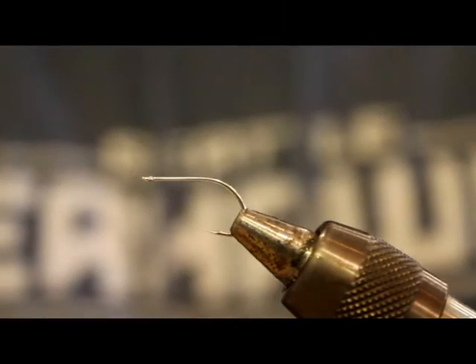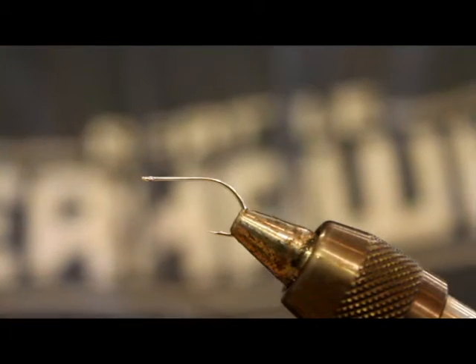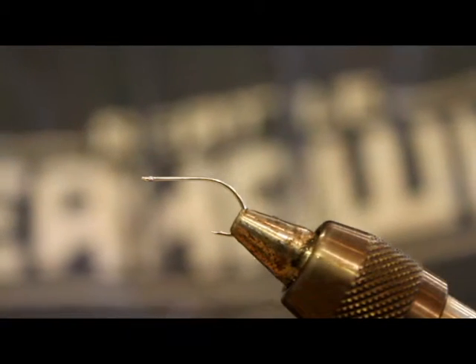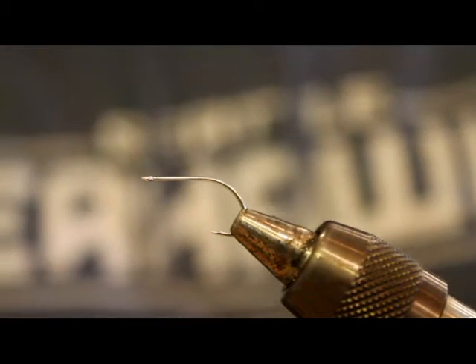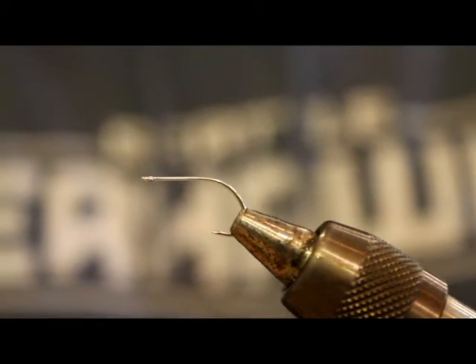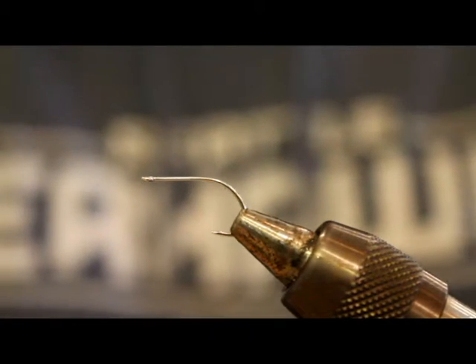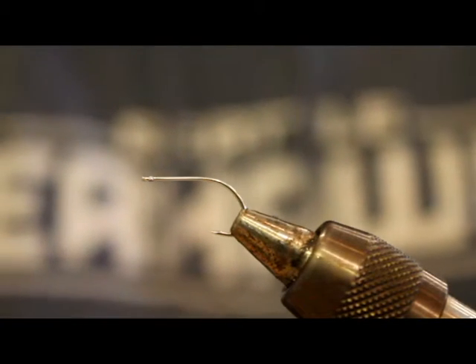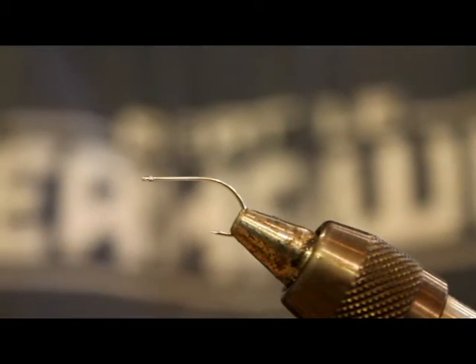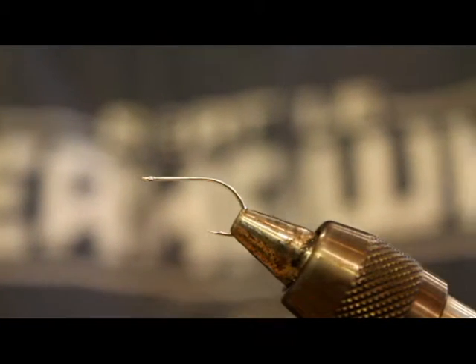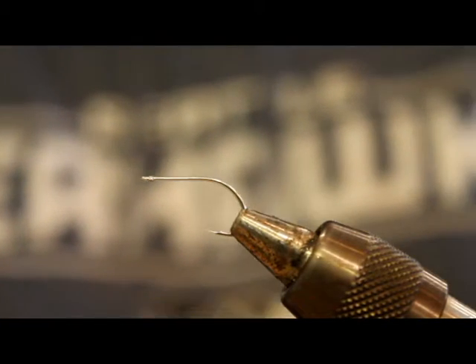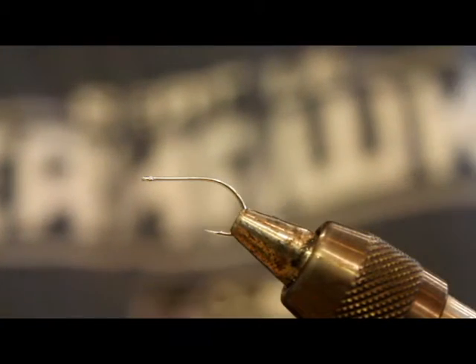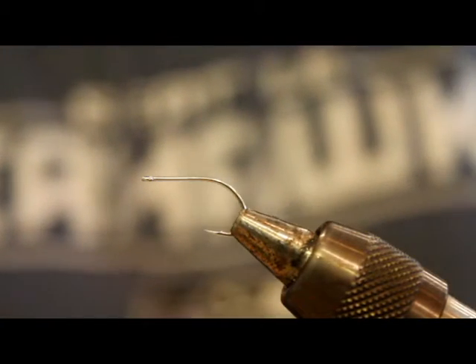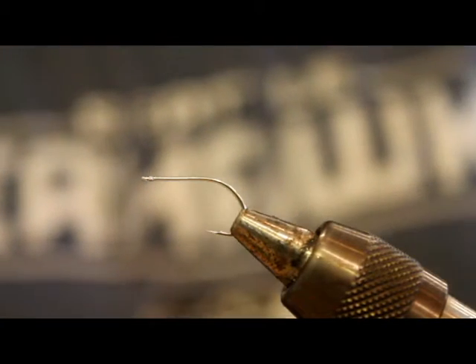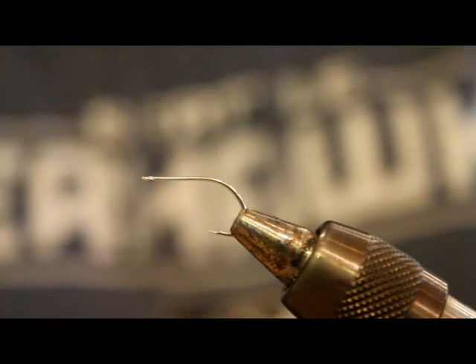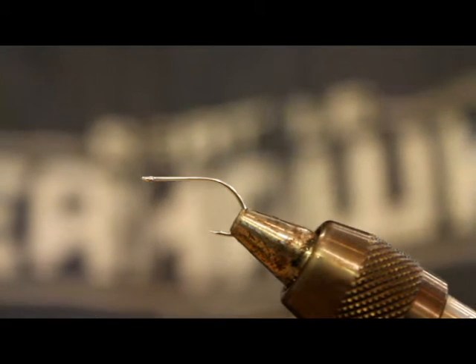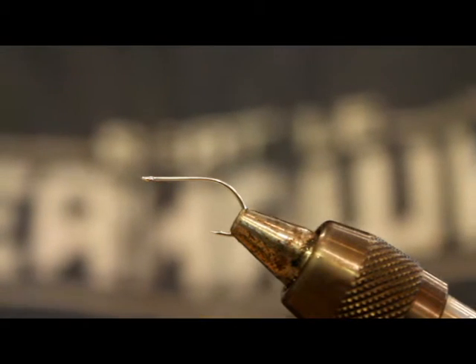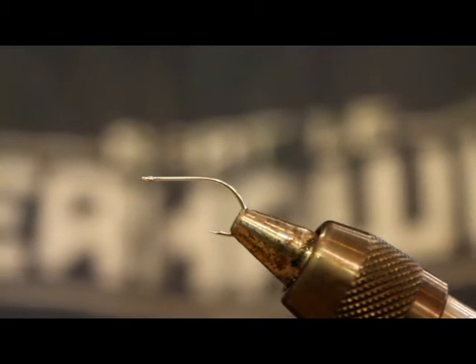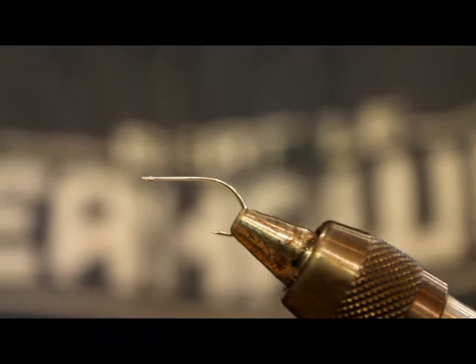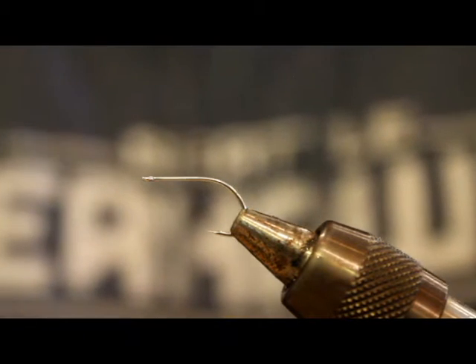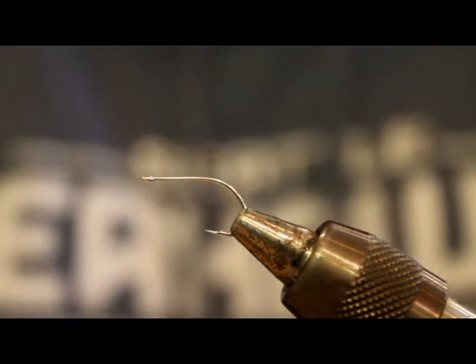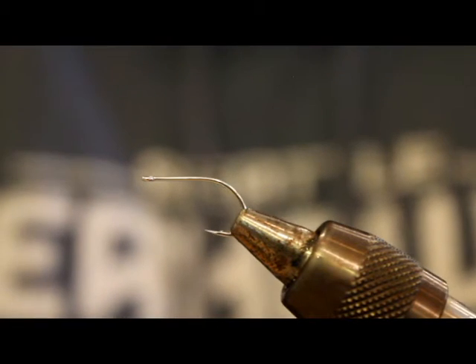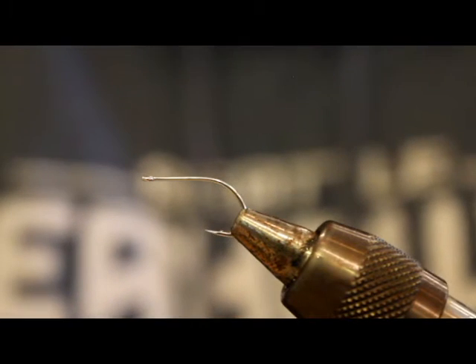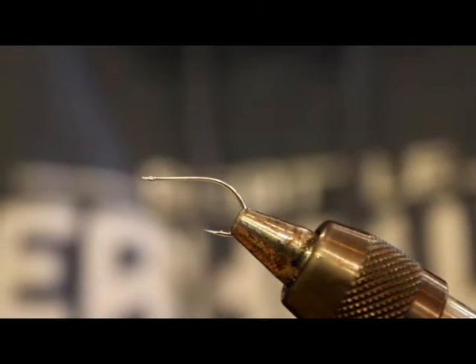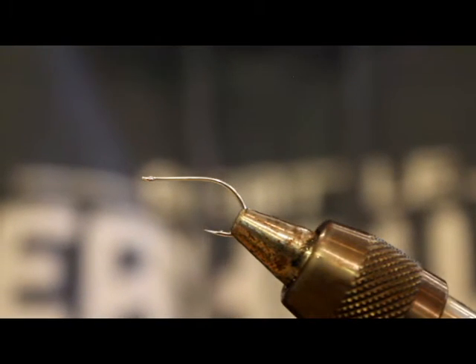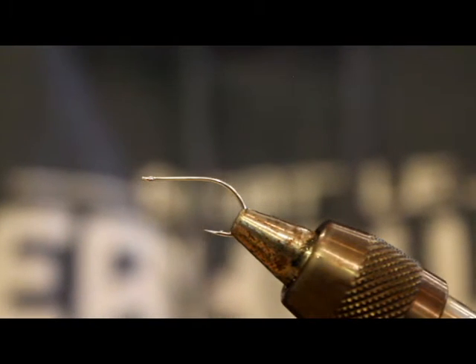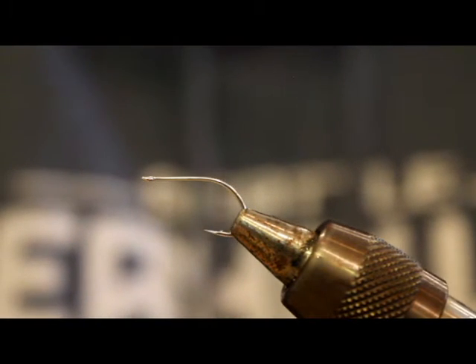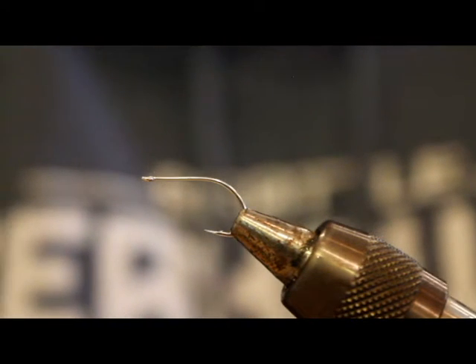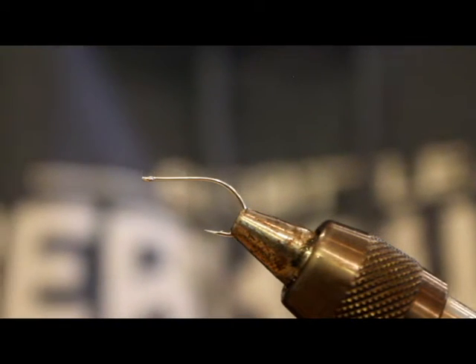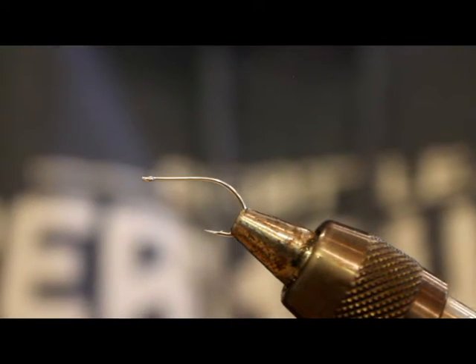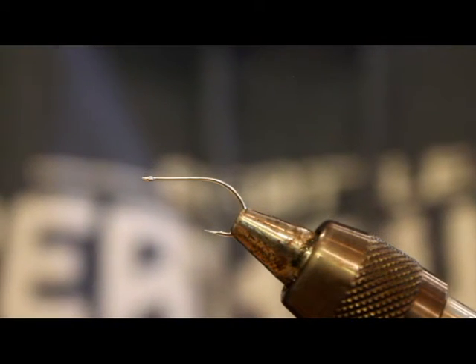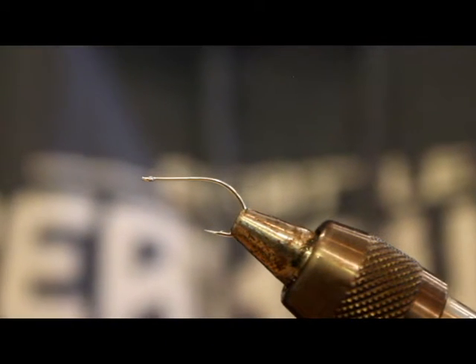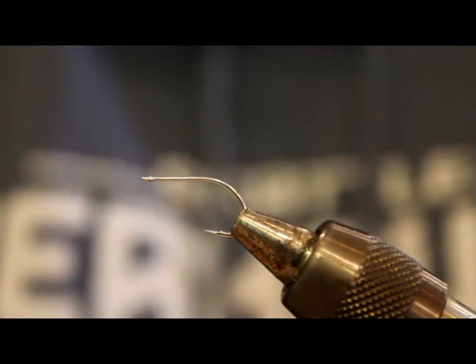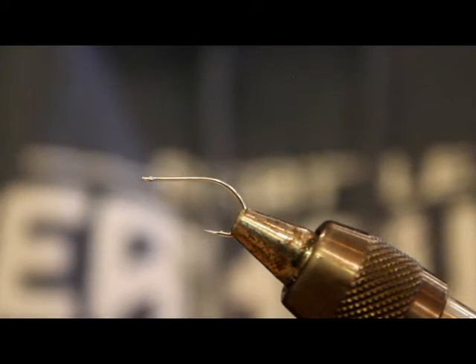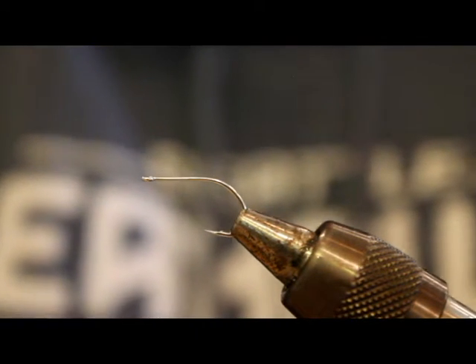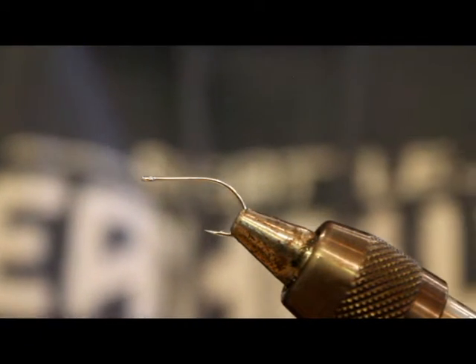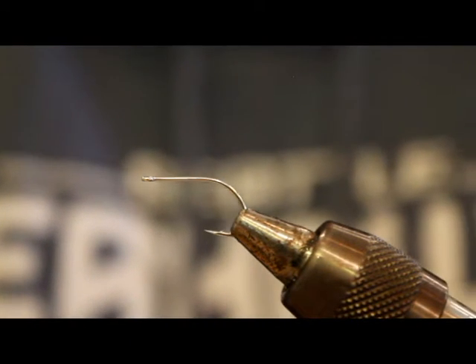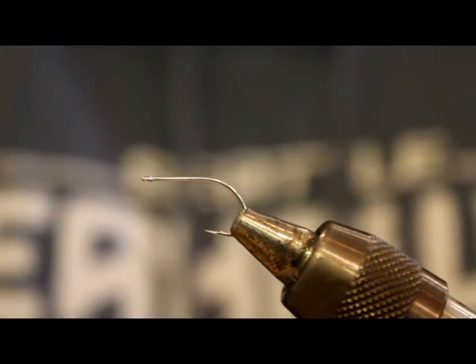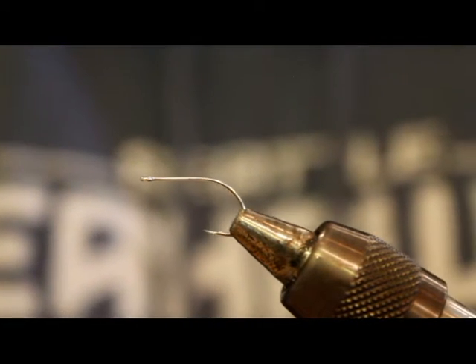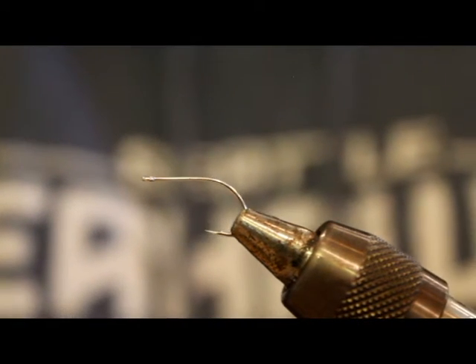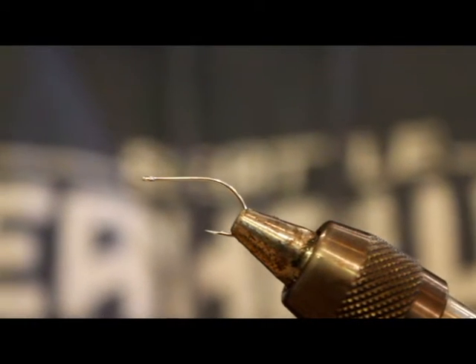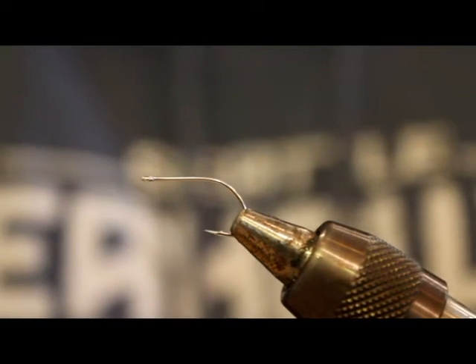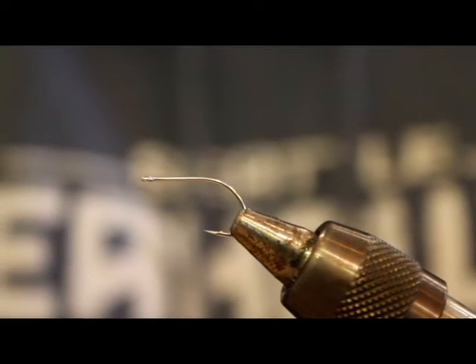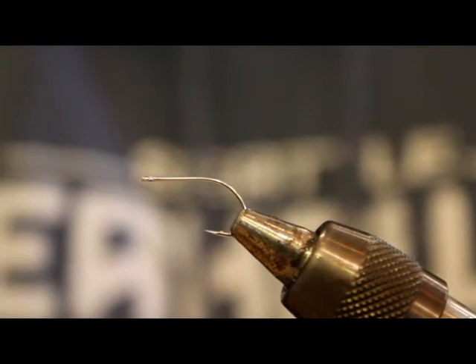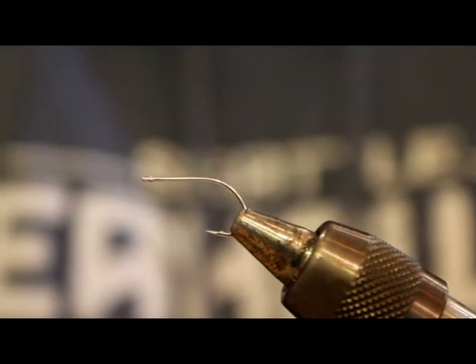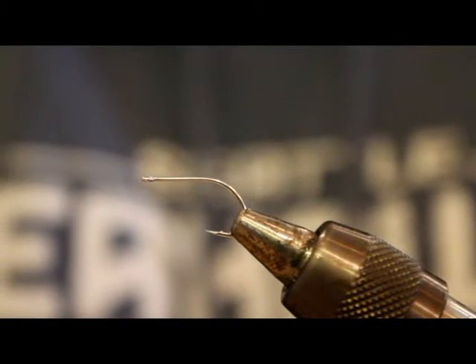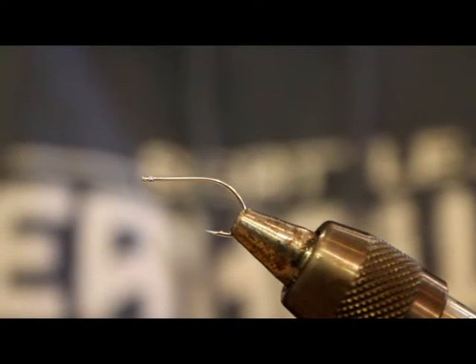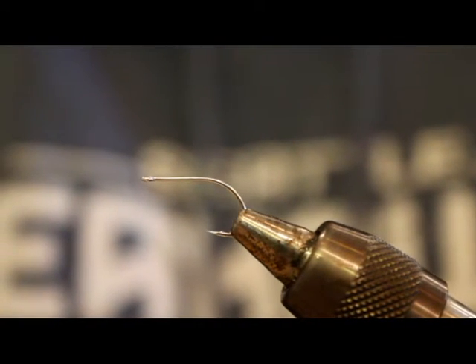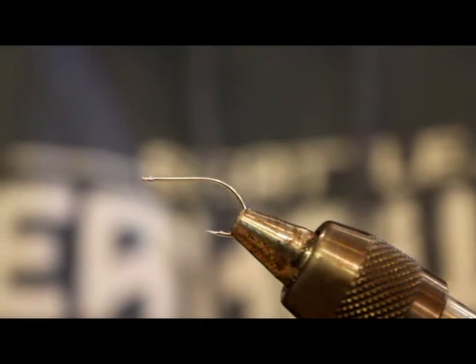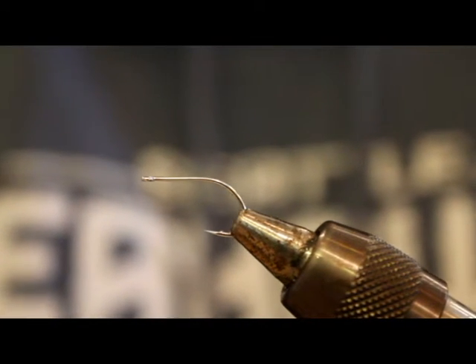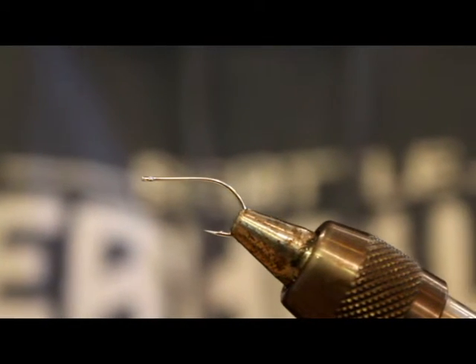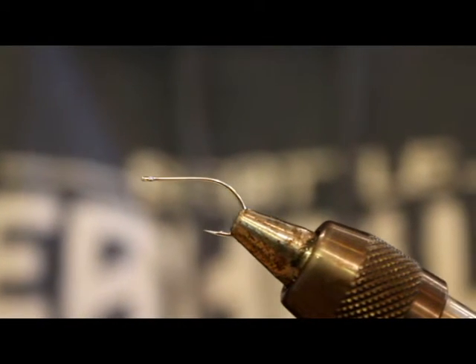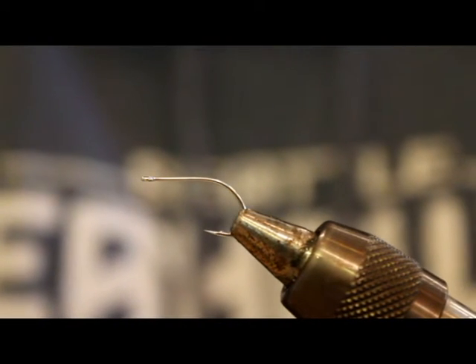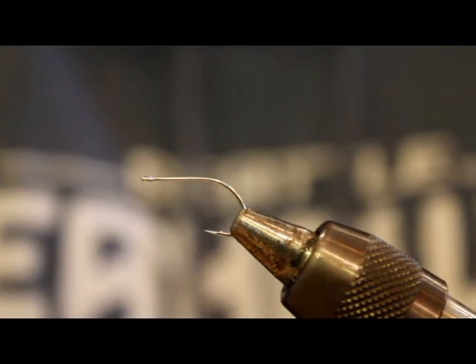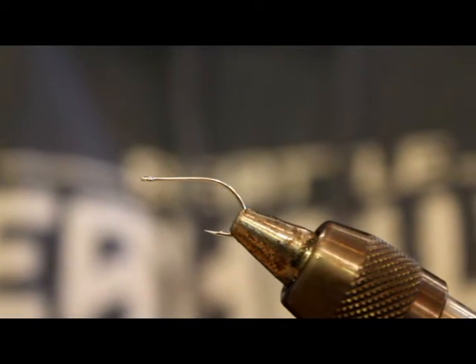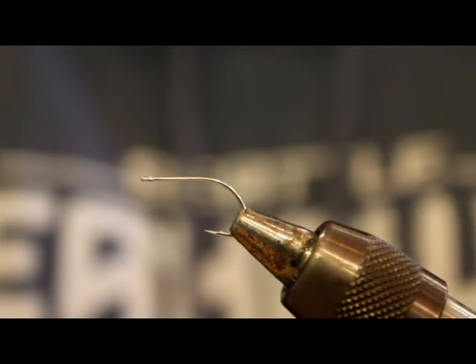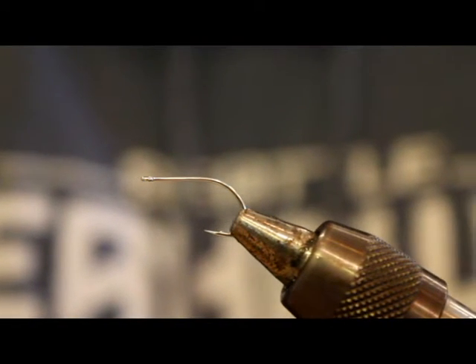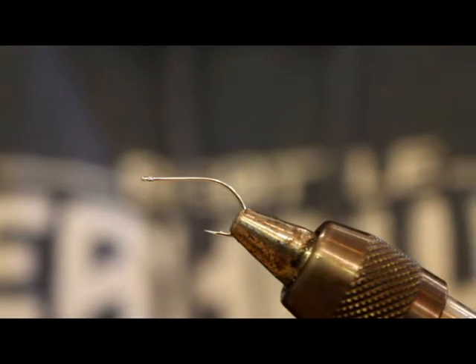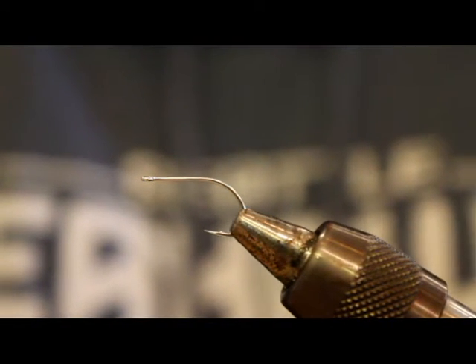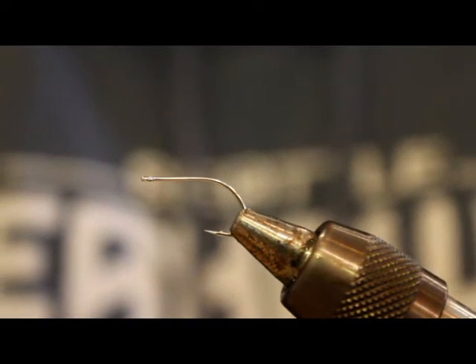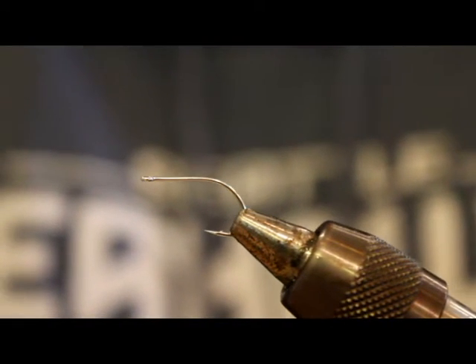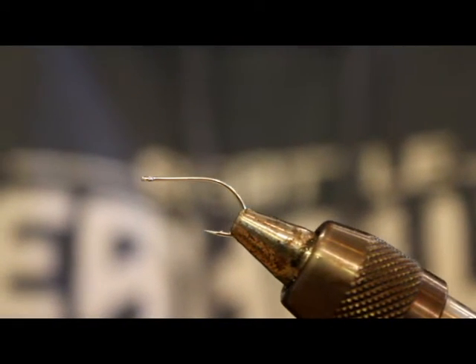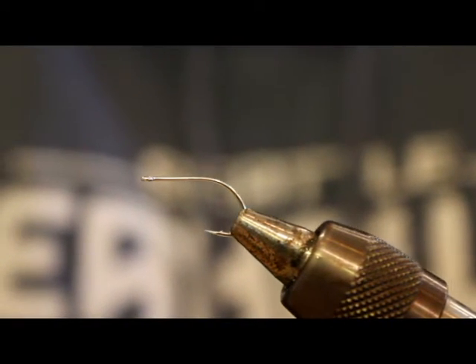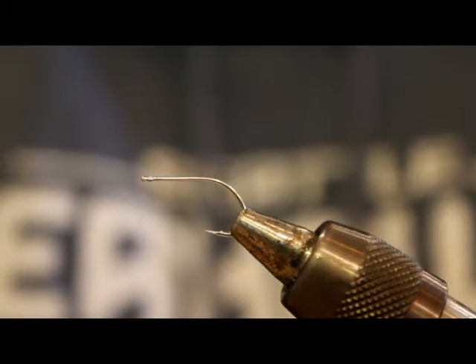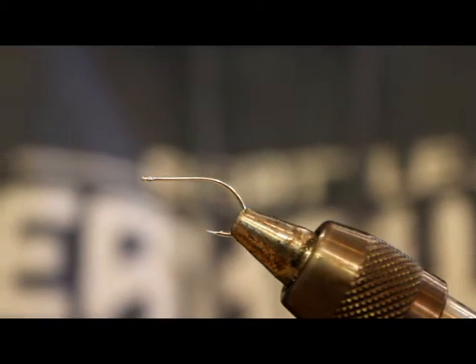Up next for my favorite chum fry patterns, I'm going to go with this little olive and tan bead chain clouser.